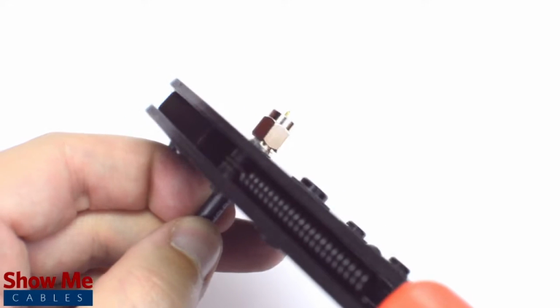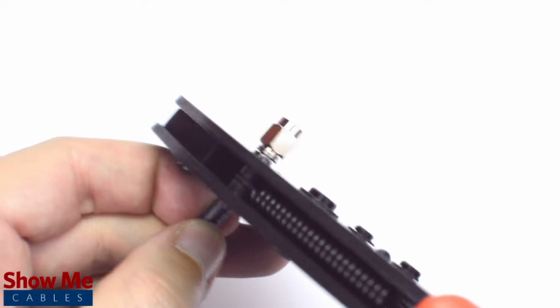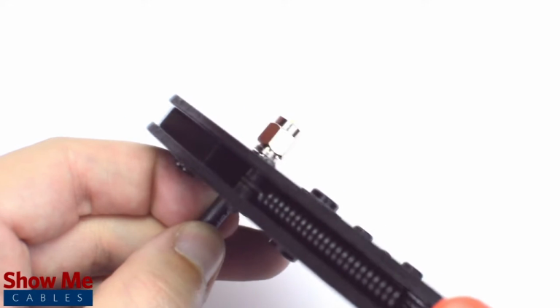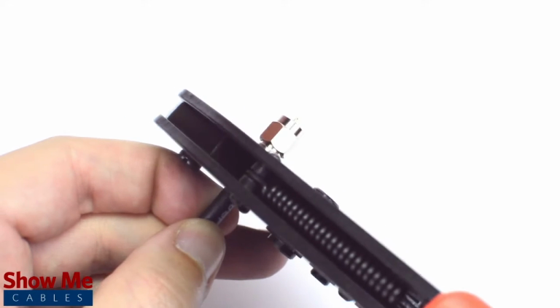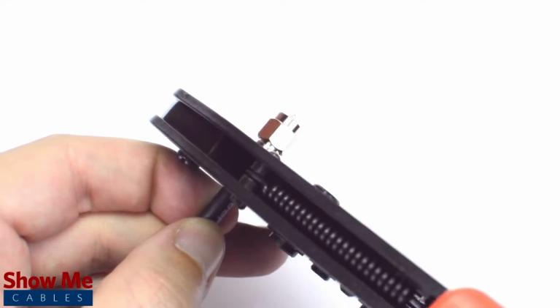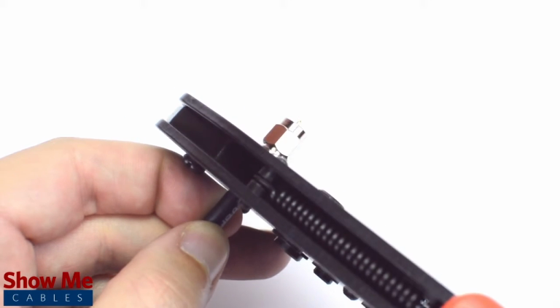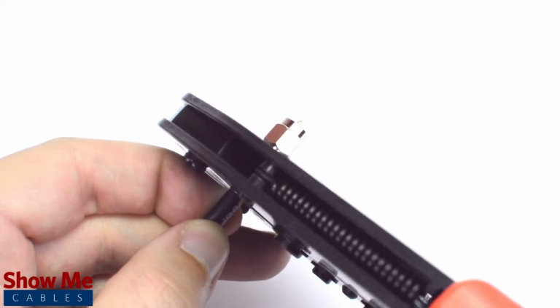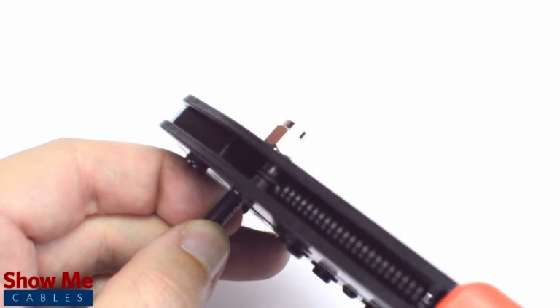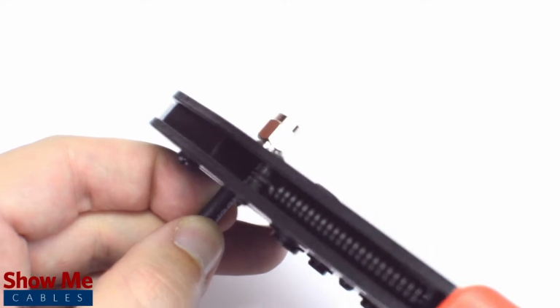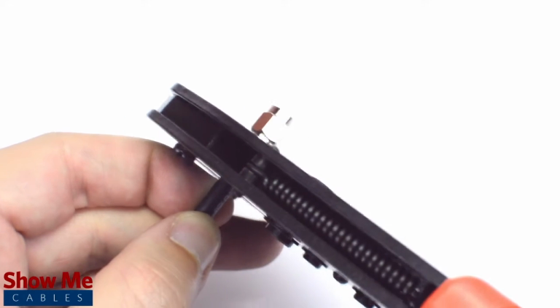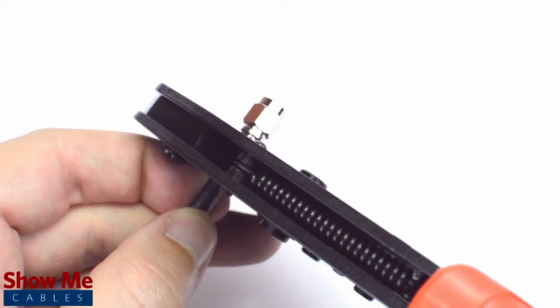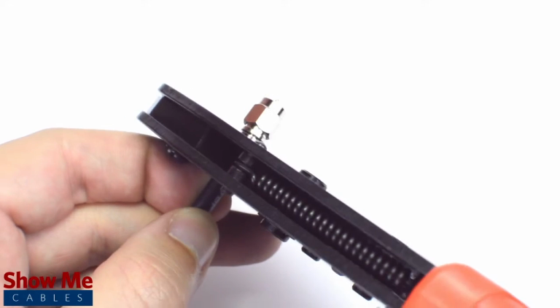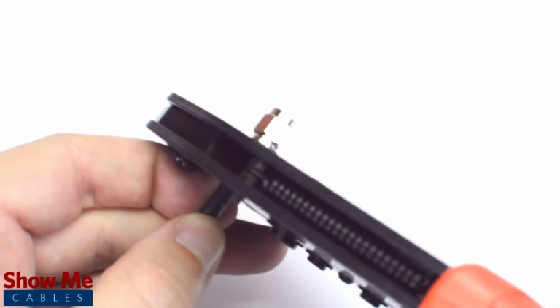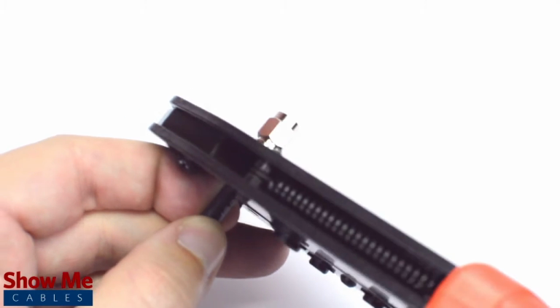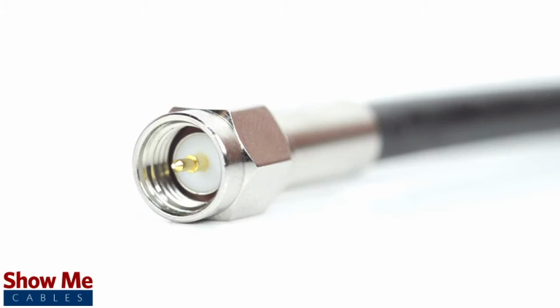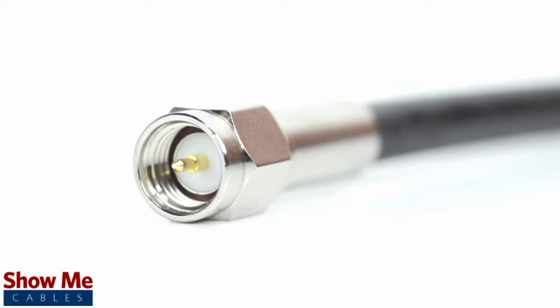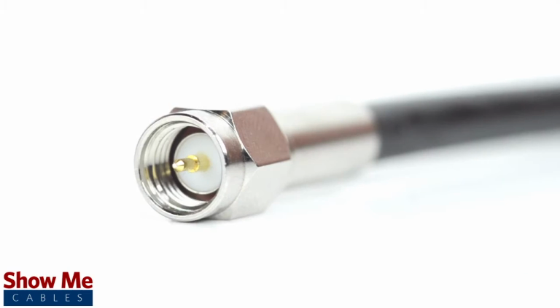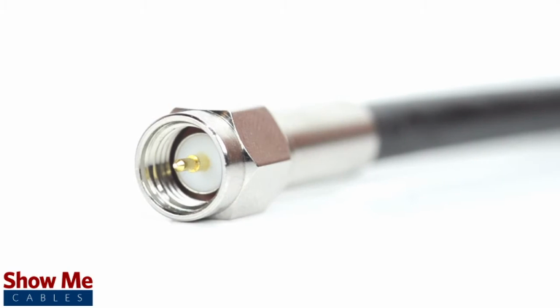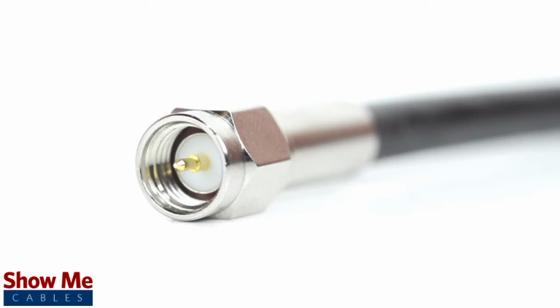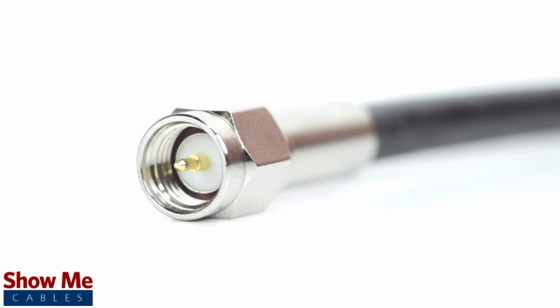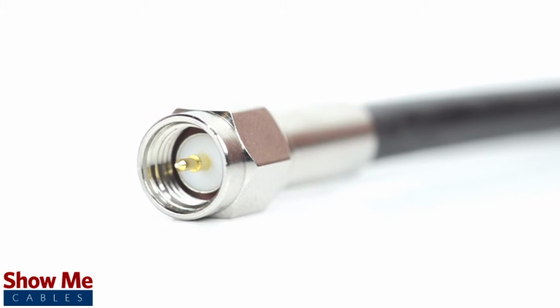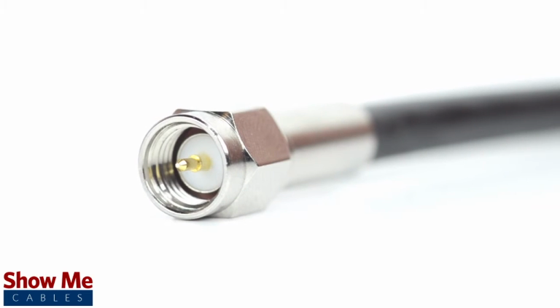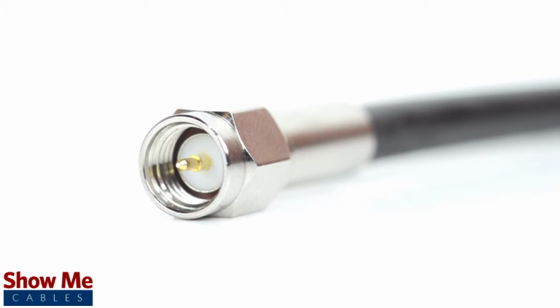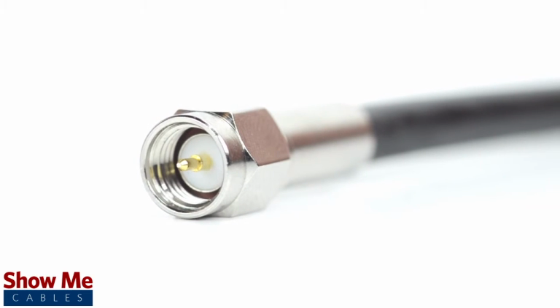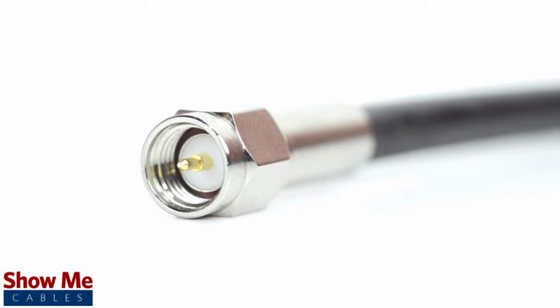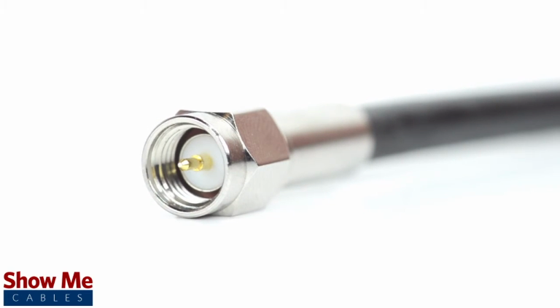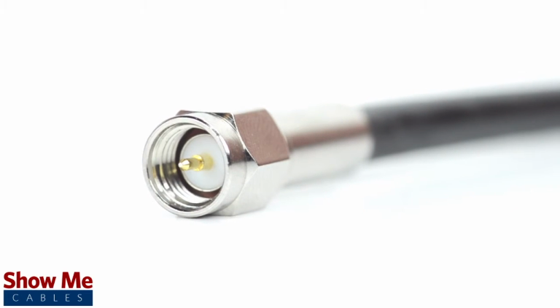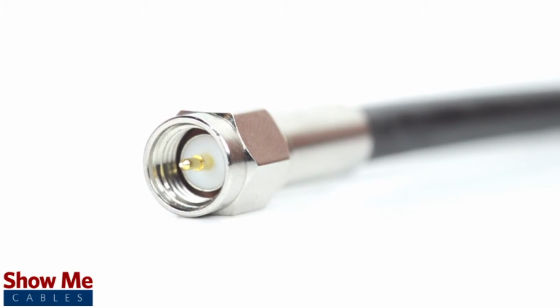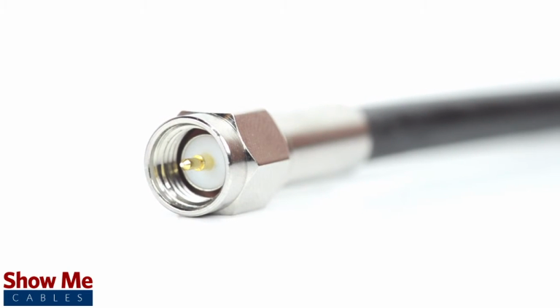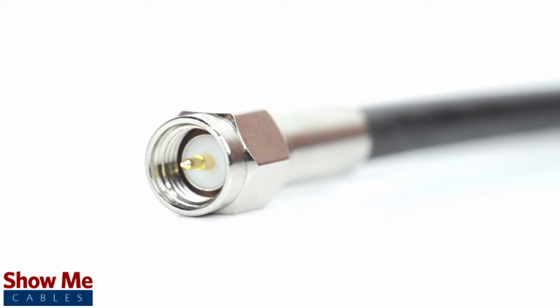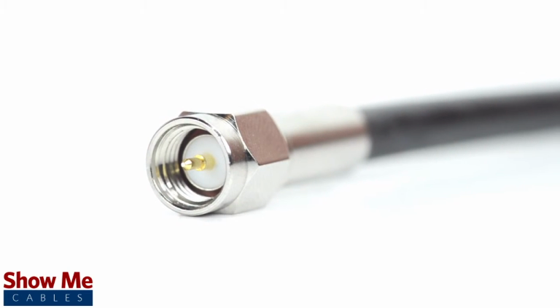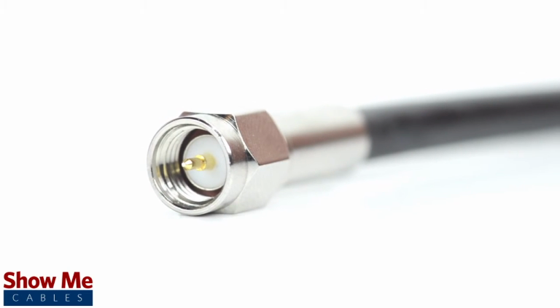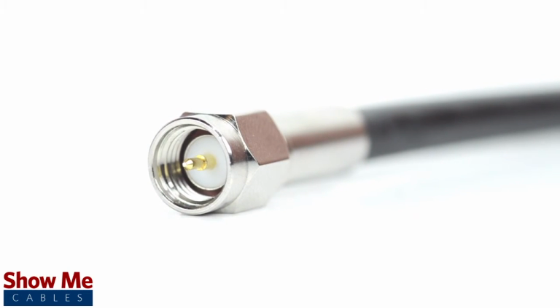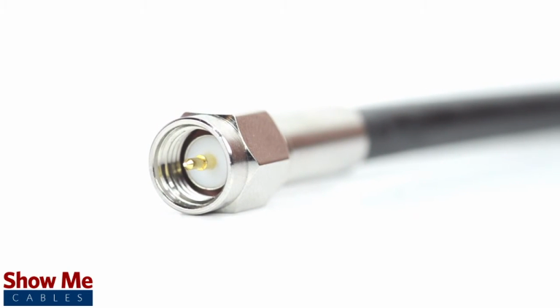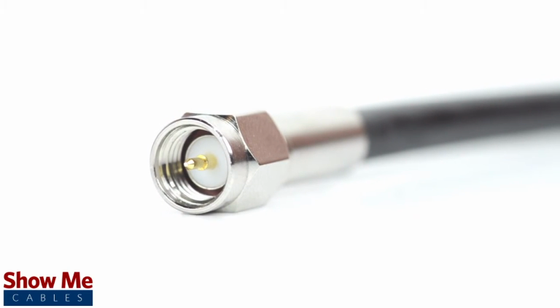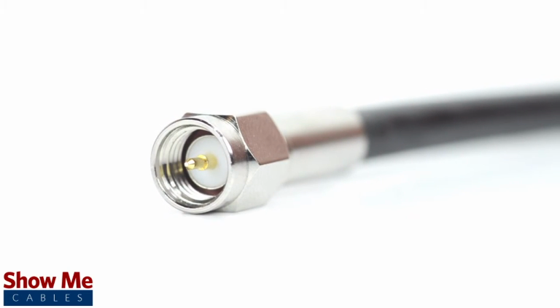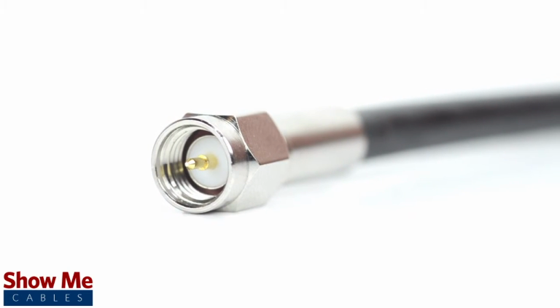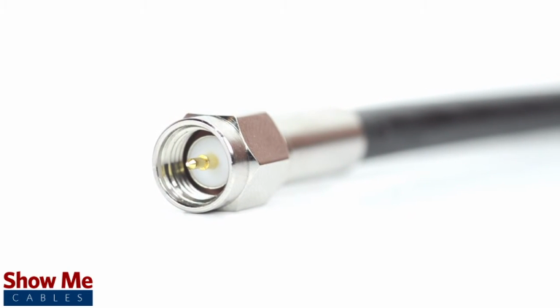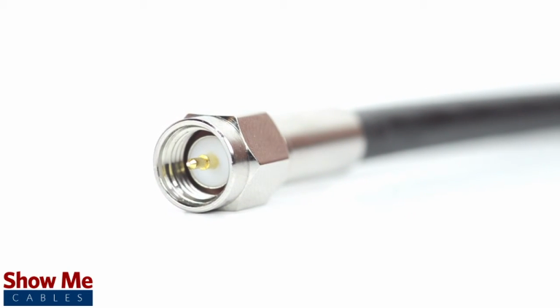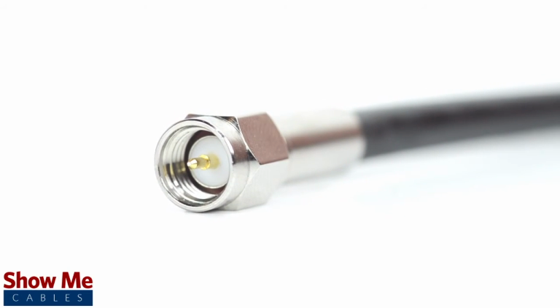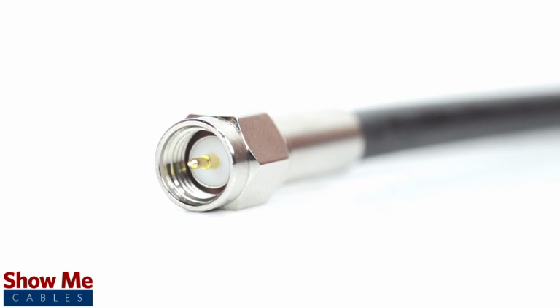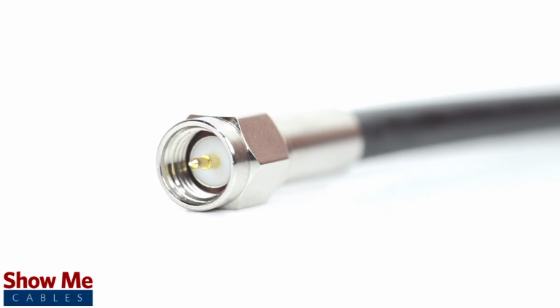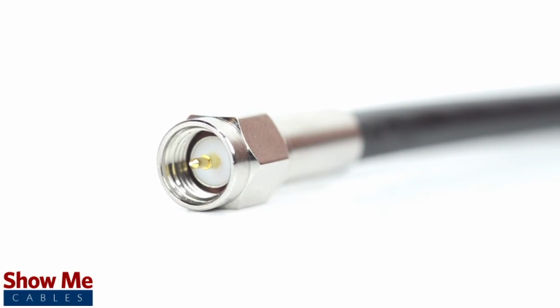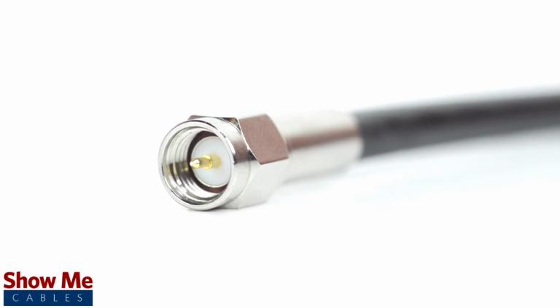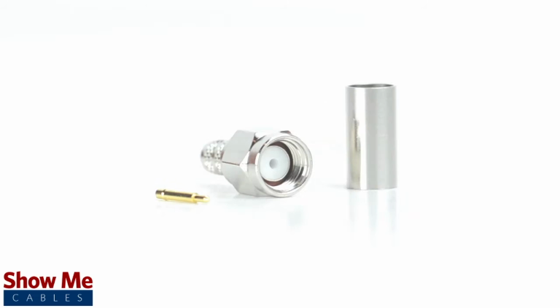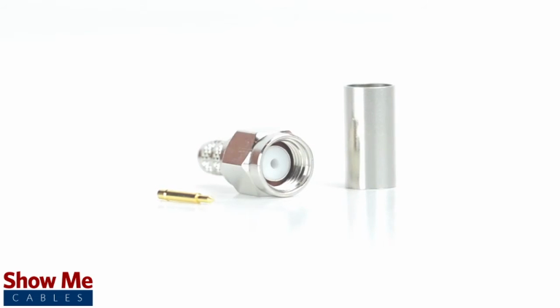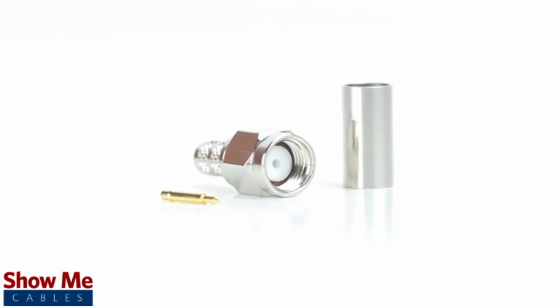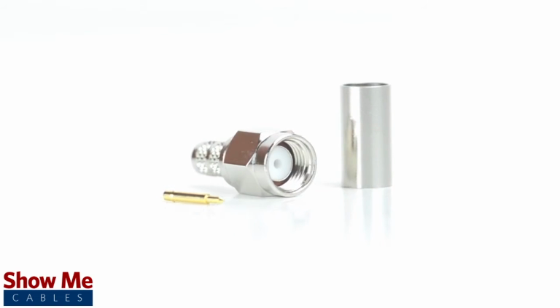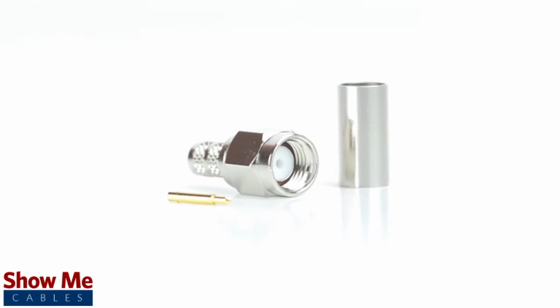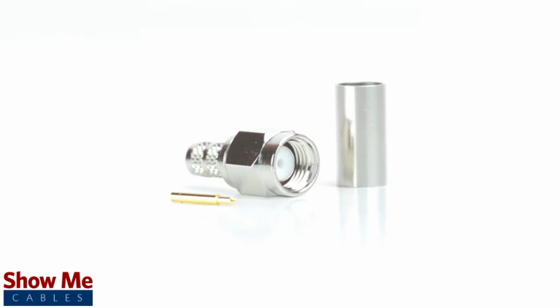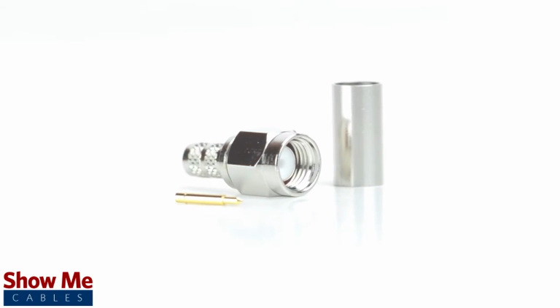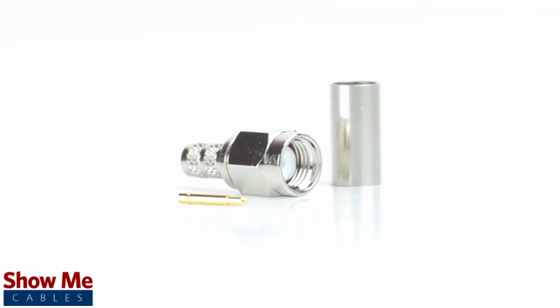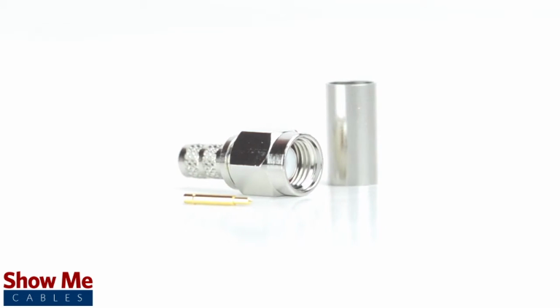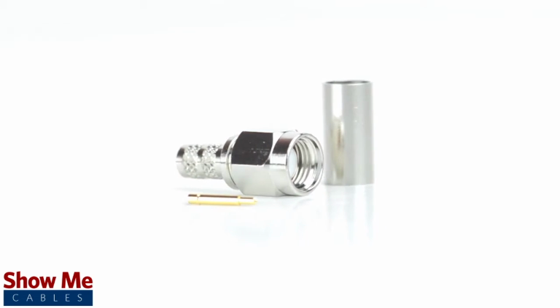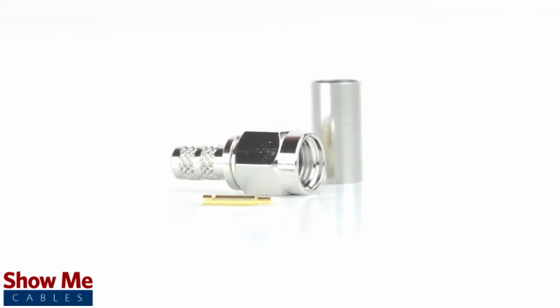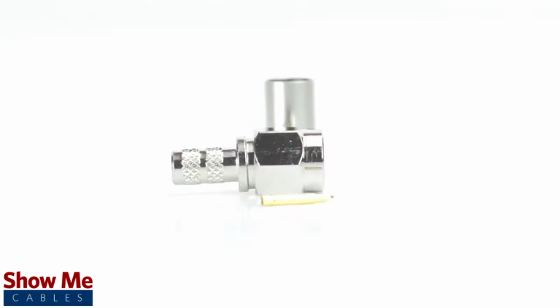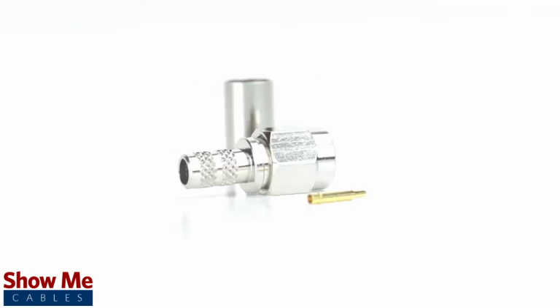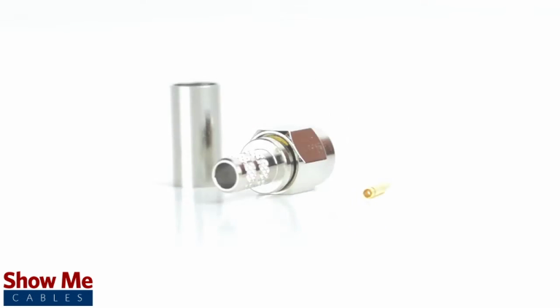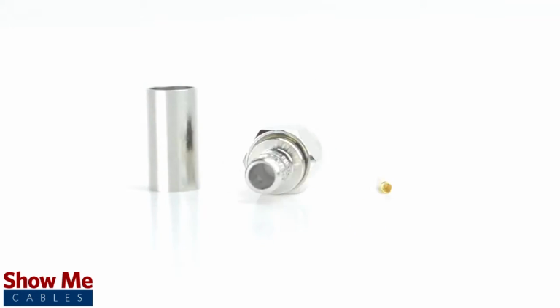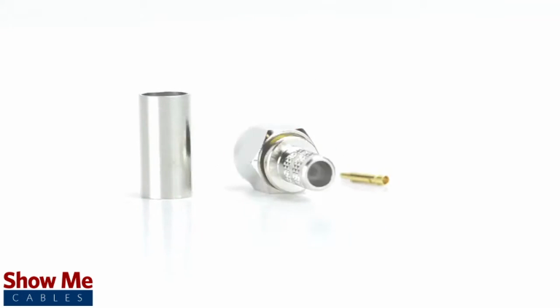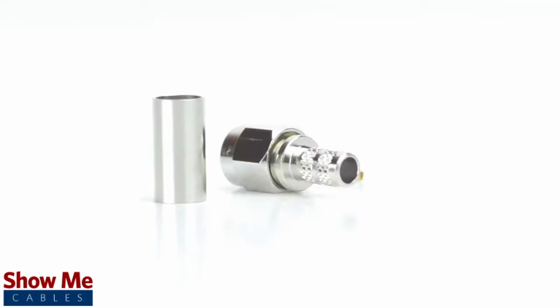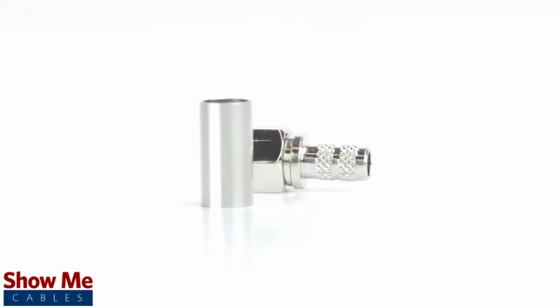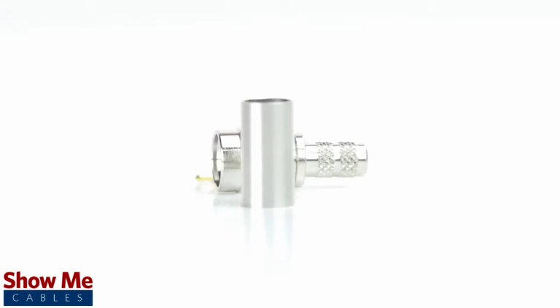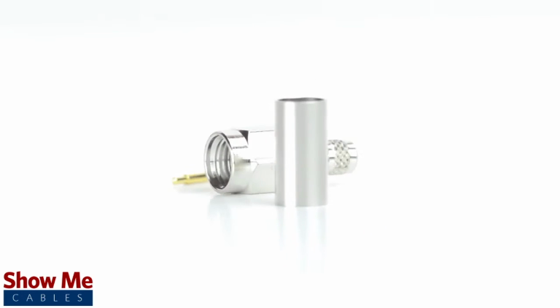Congratulations, you have successfully installed the SMA male crimp connector. For all of your cable and connector needs, choose ShowMeCables.